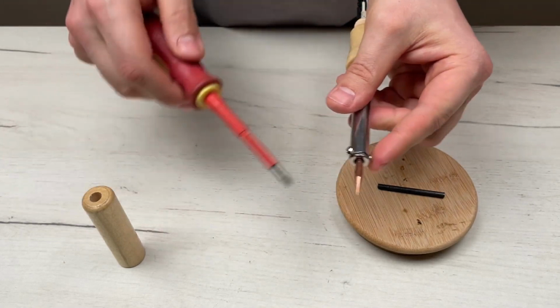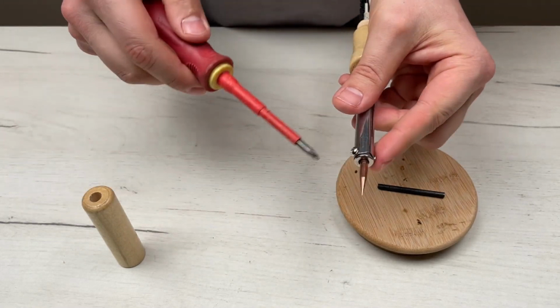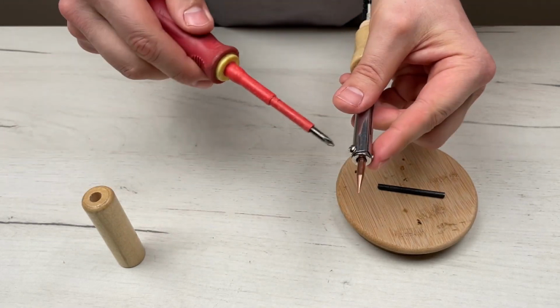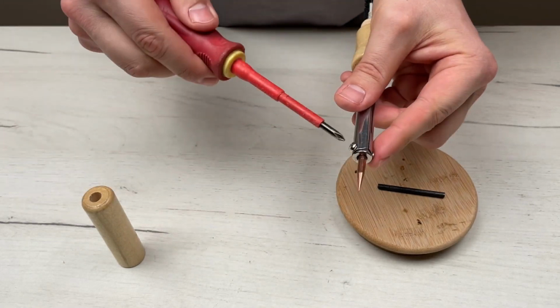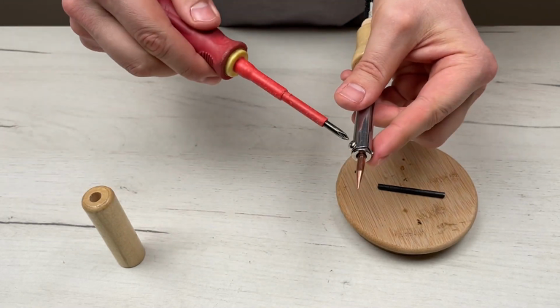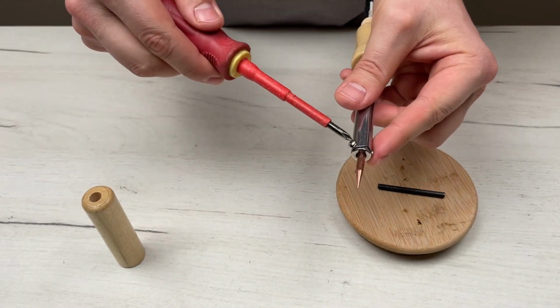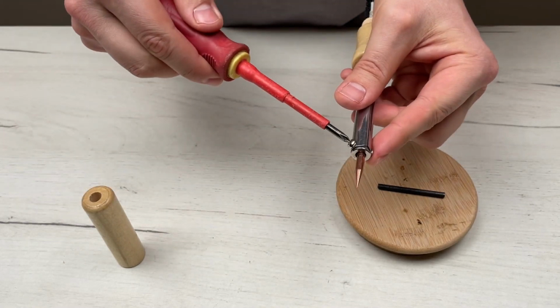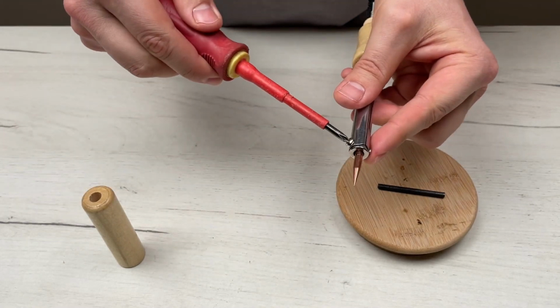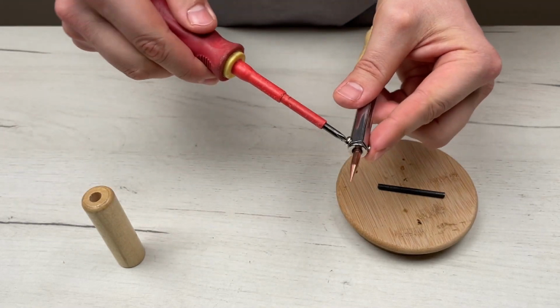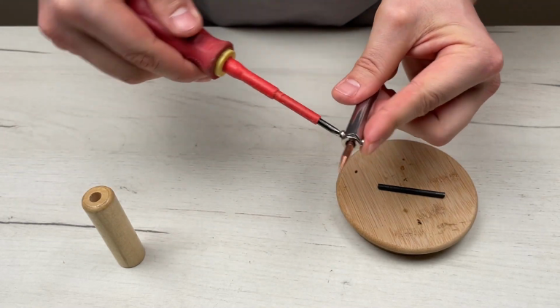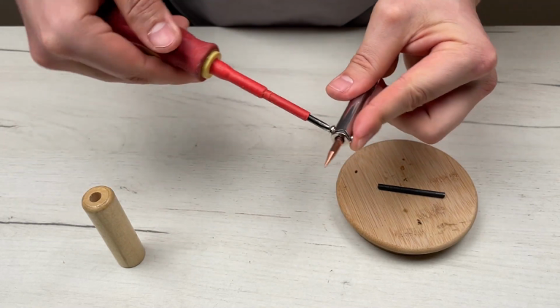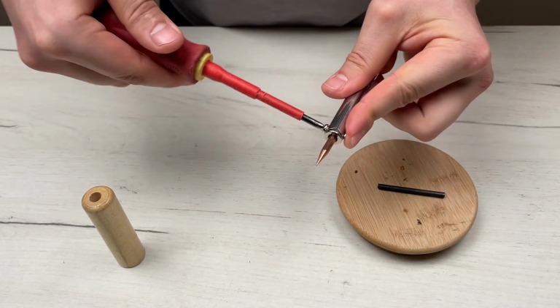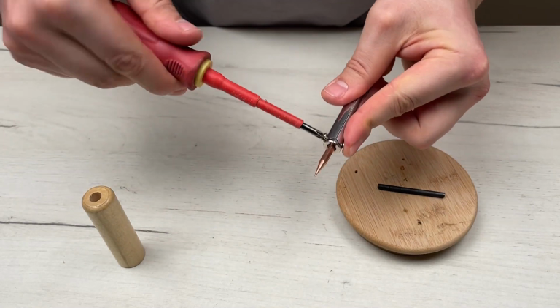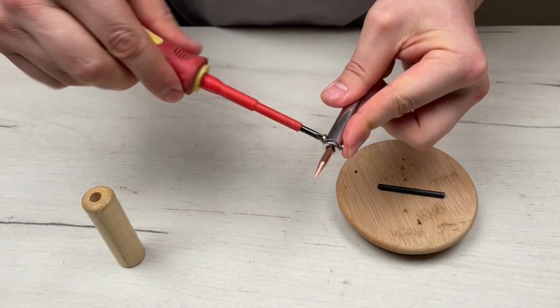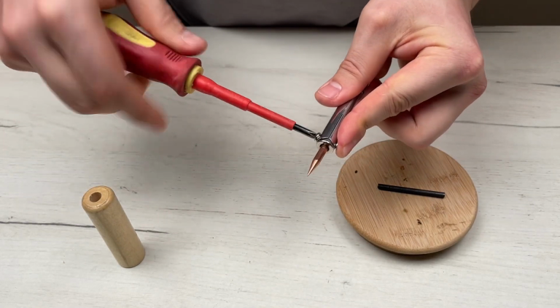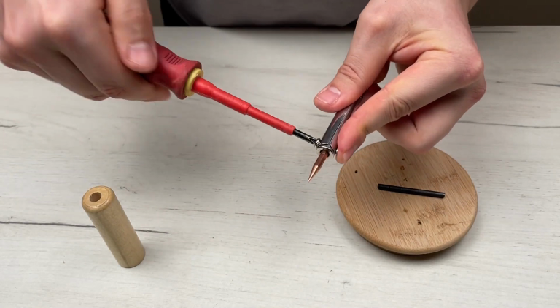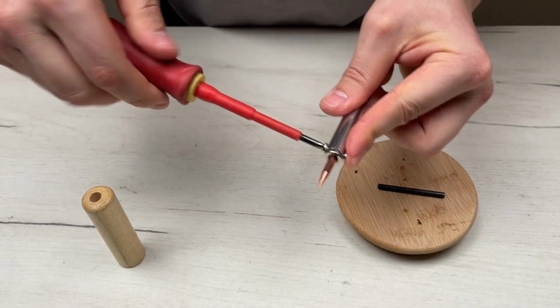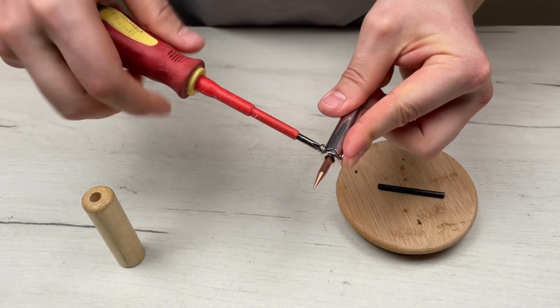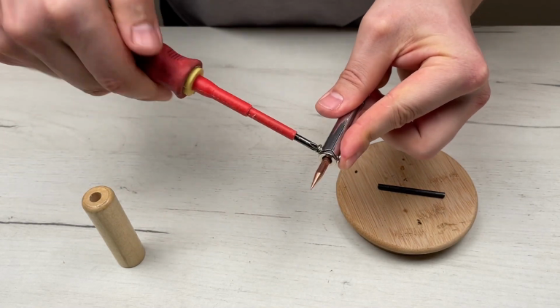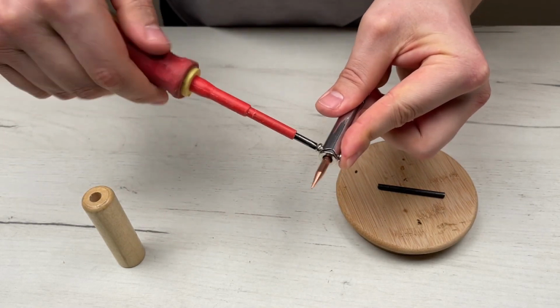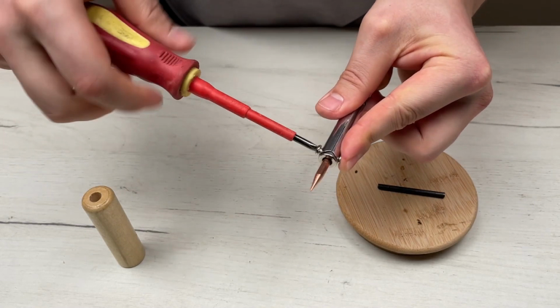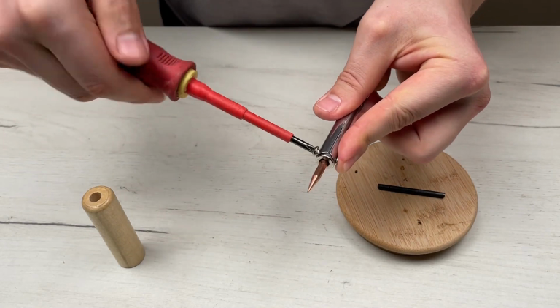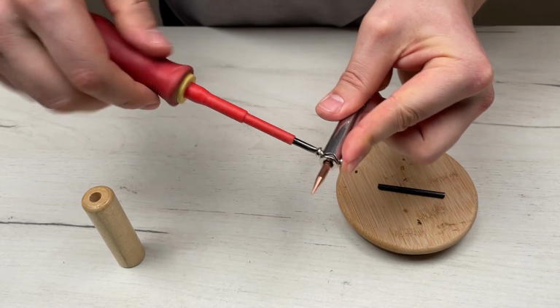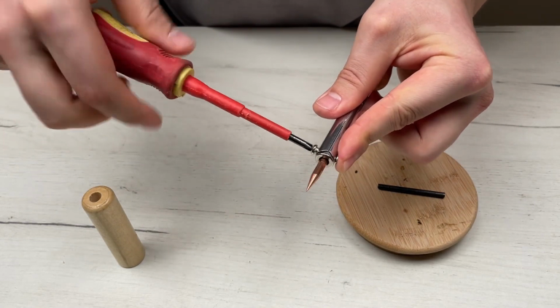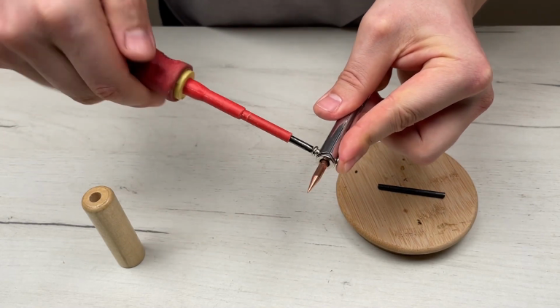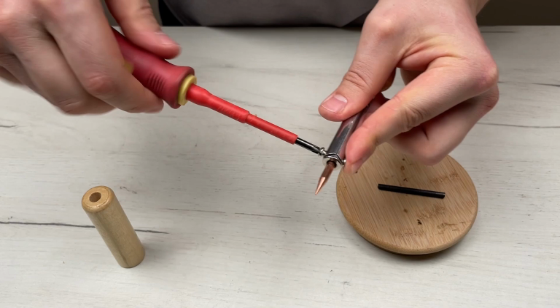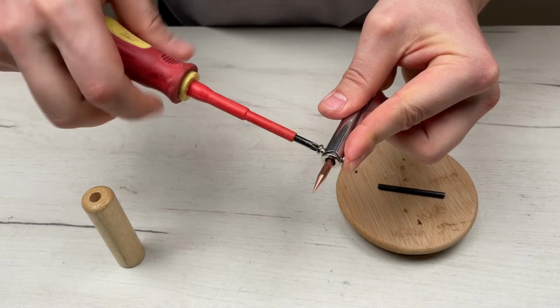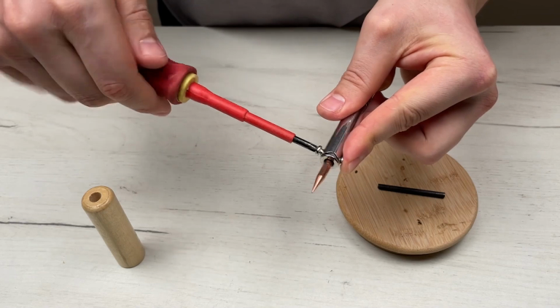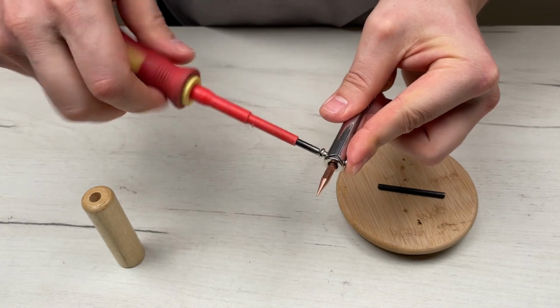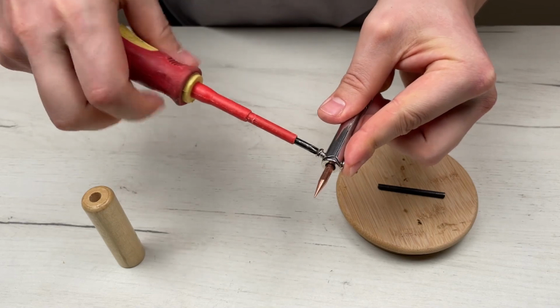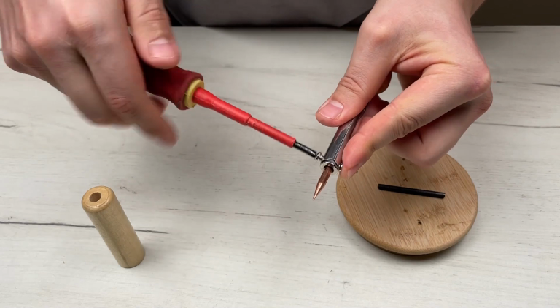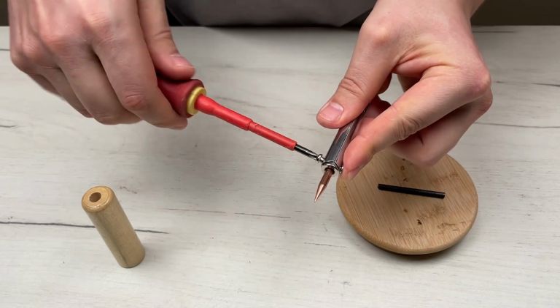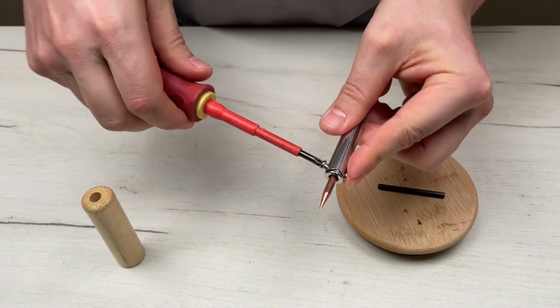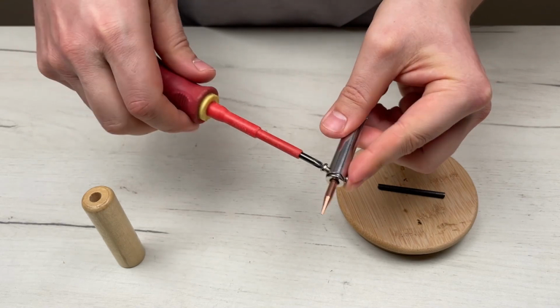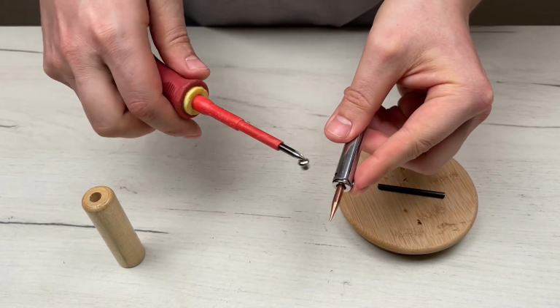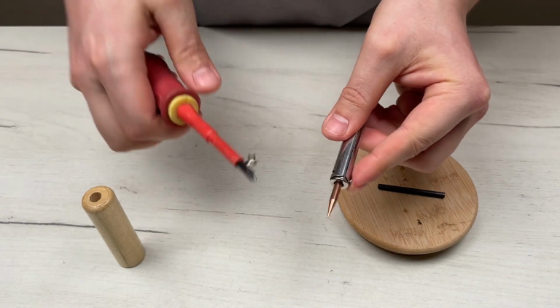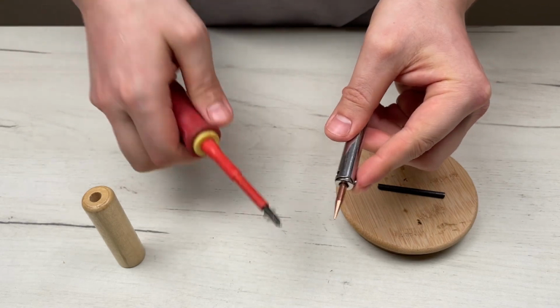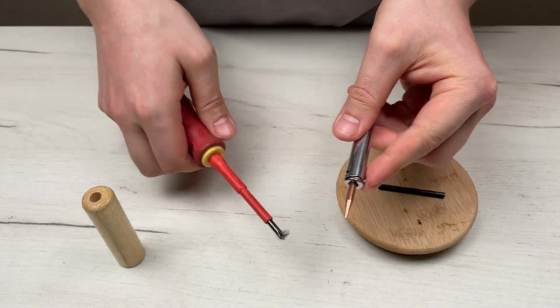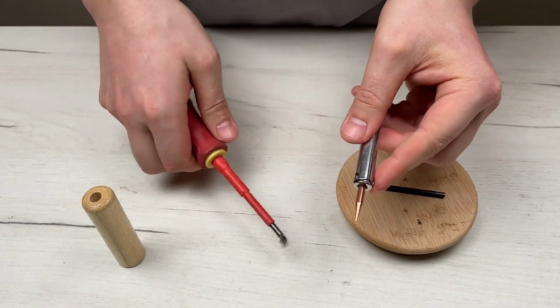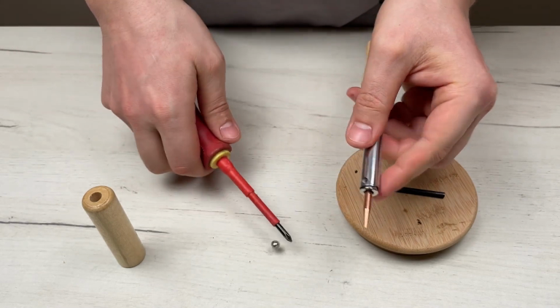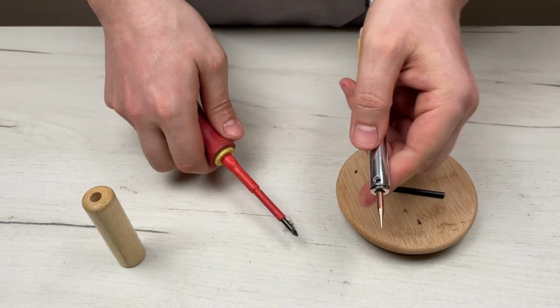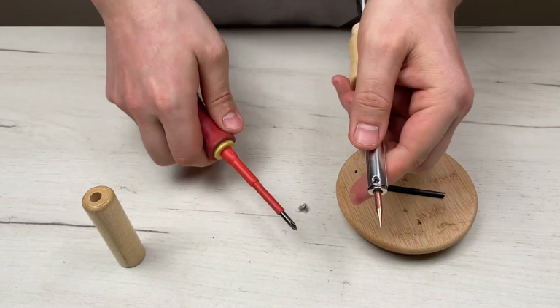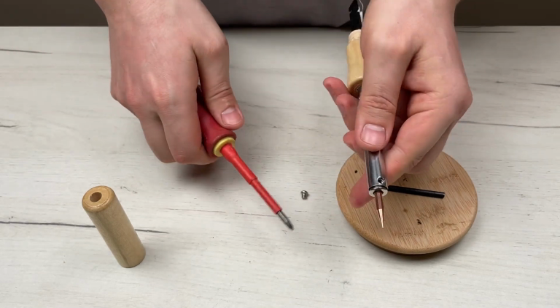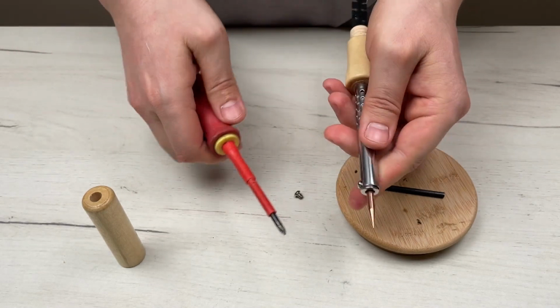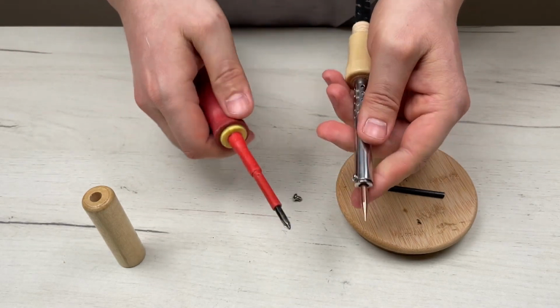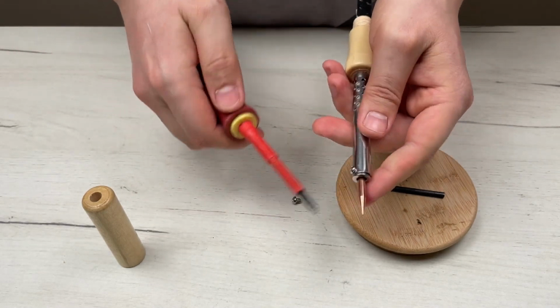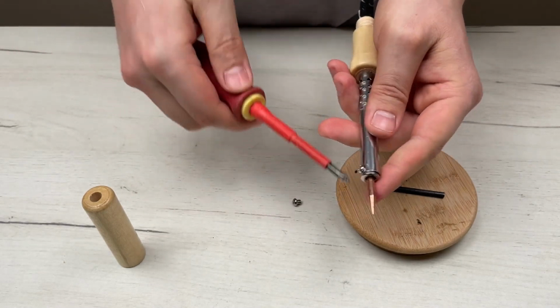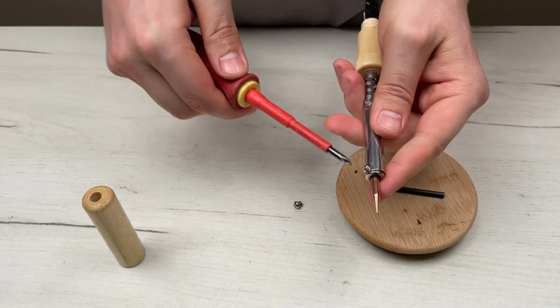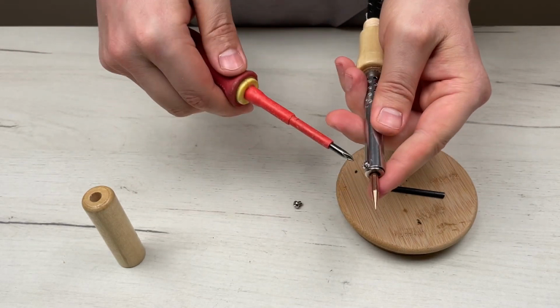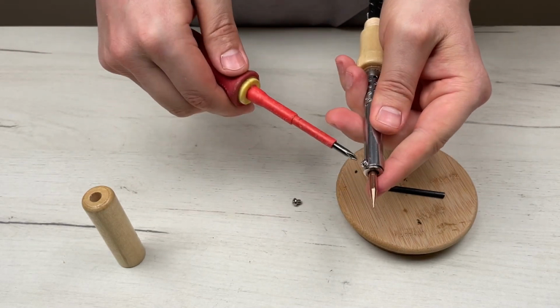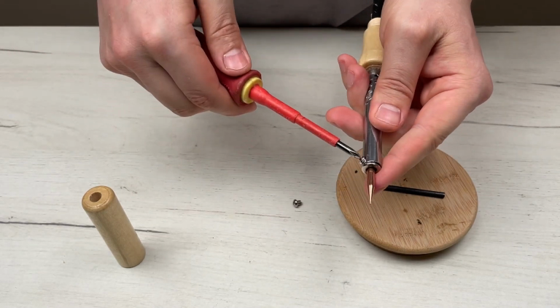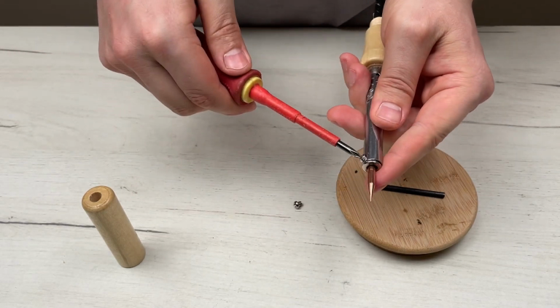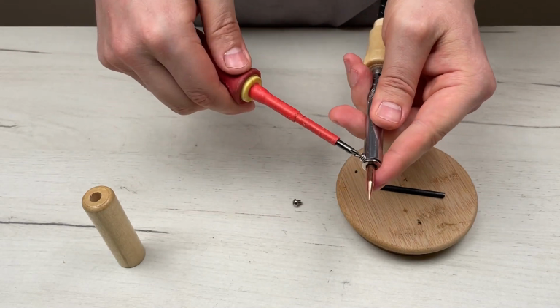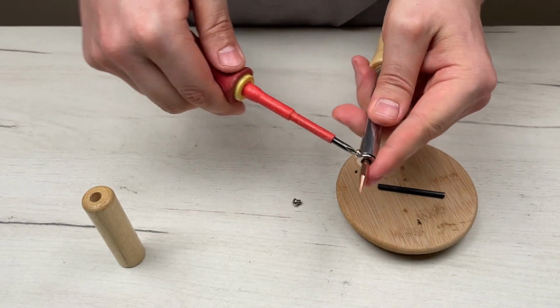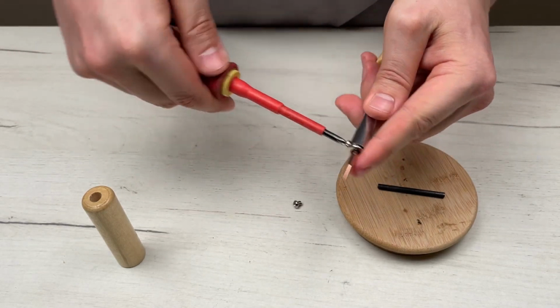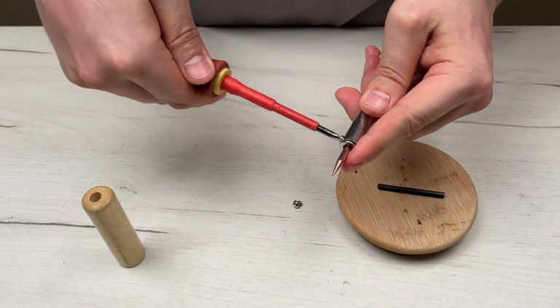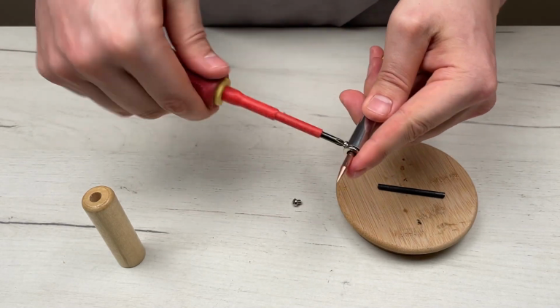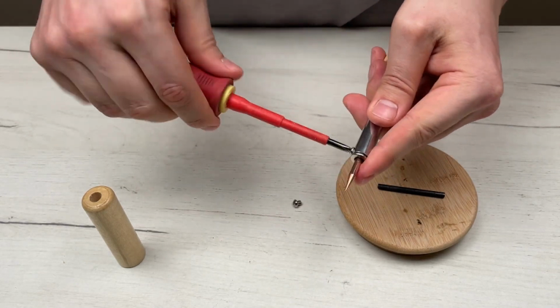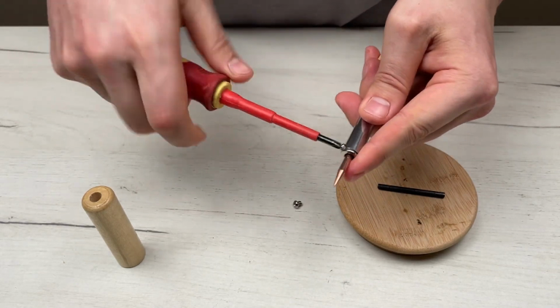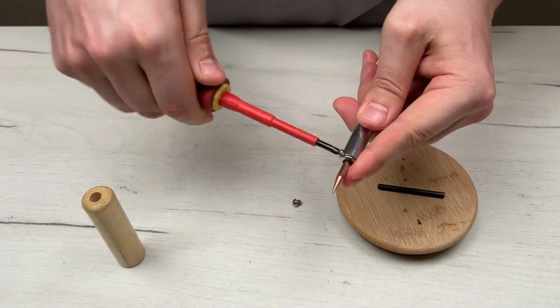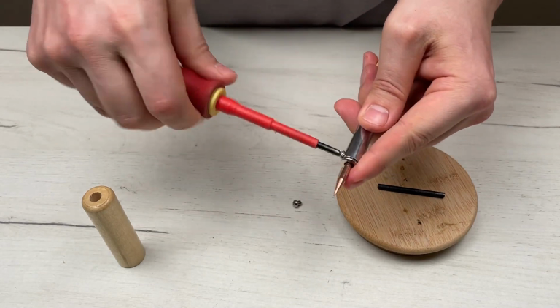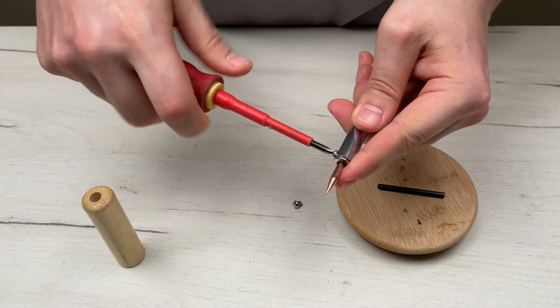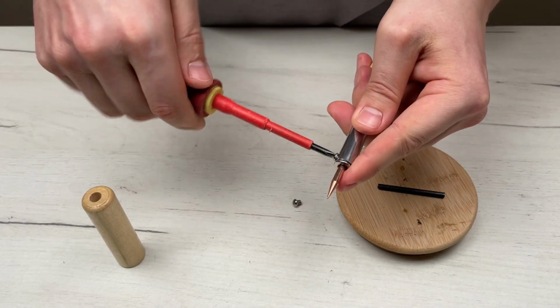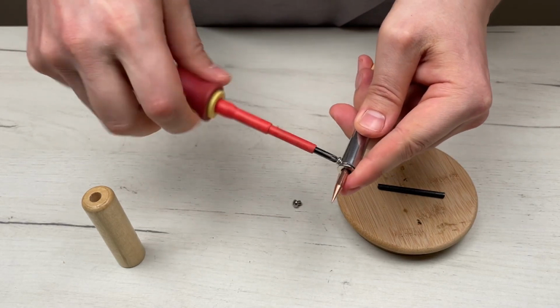We need to take it apart — you're probably very interested in what's inside and what it looks like when taken apart.